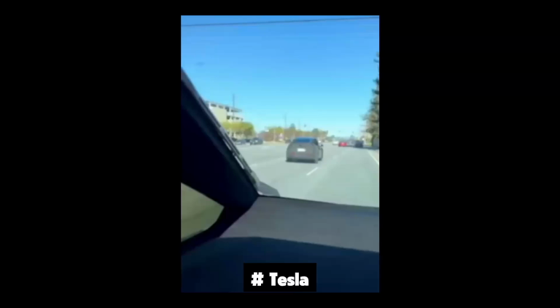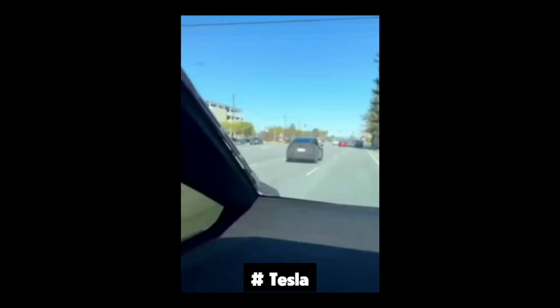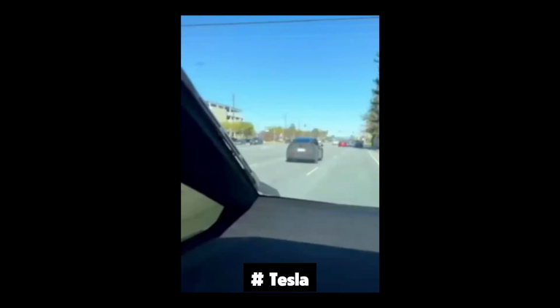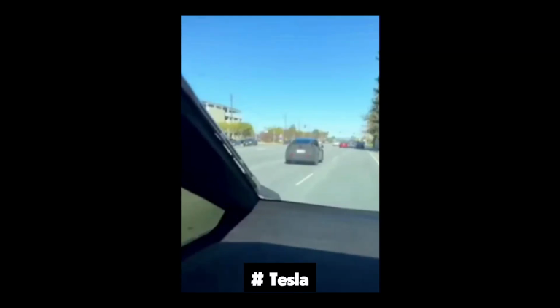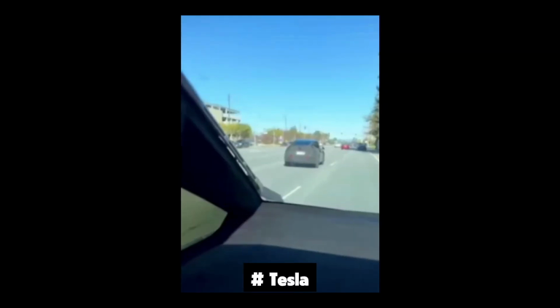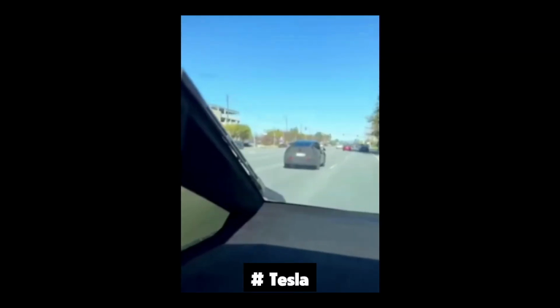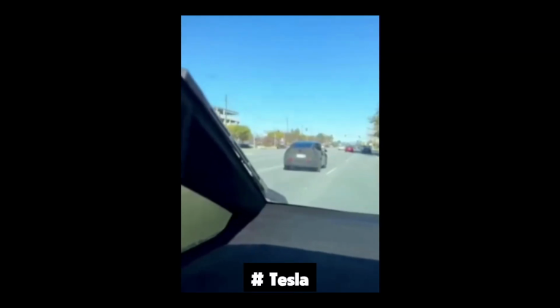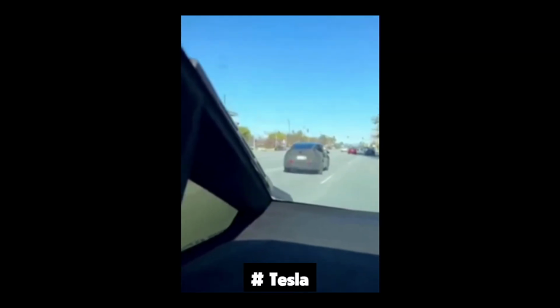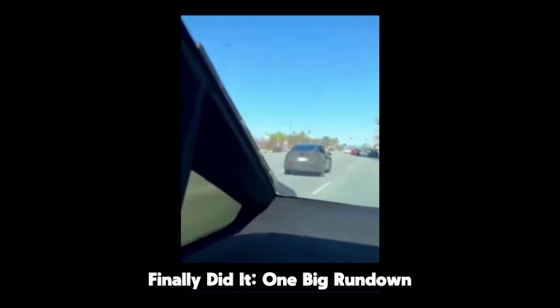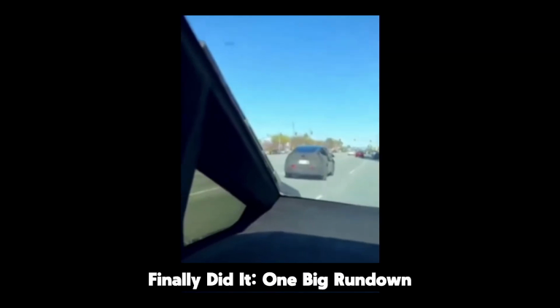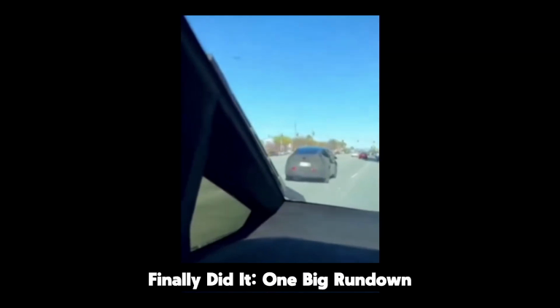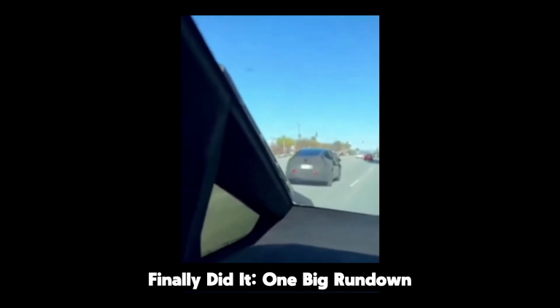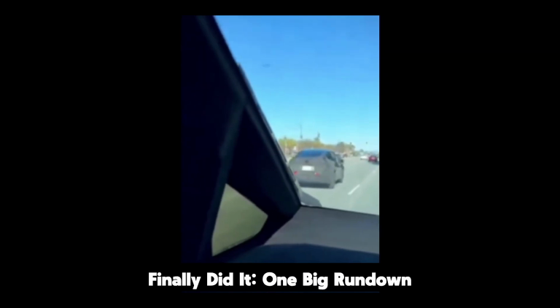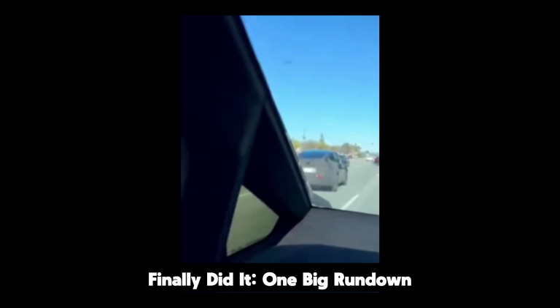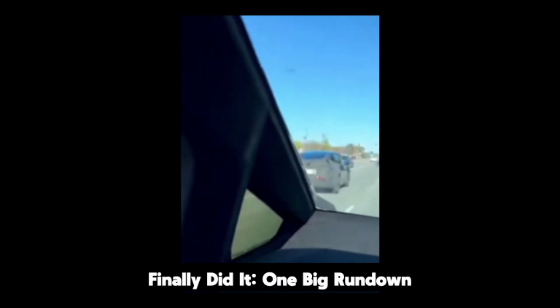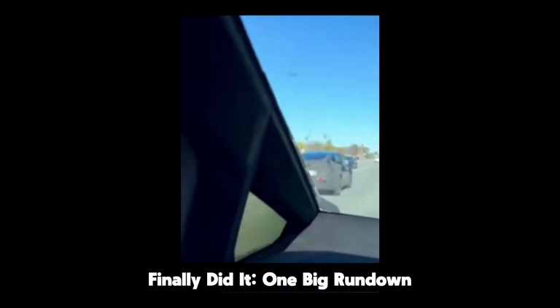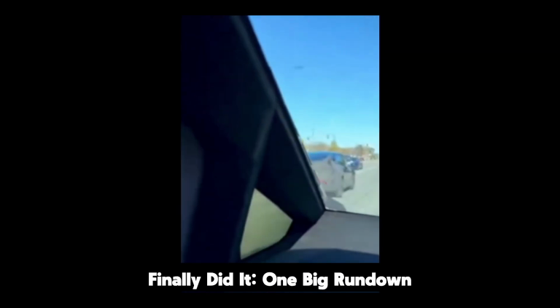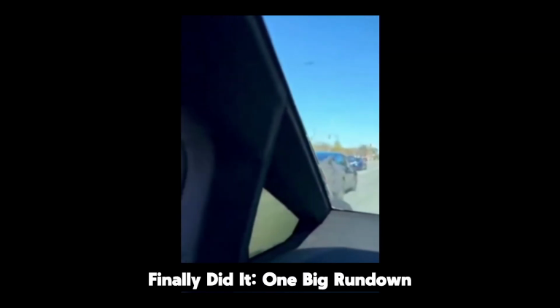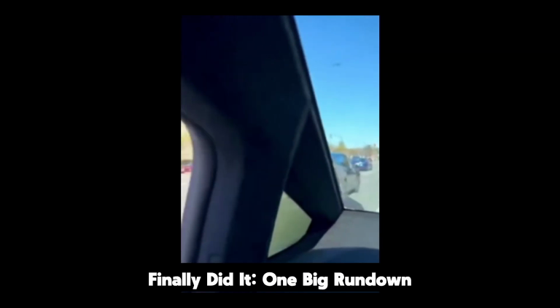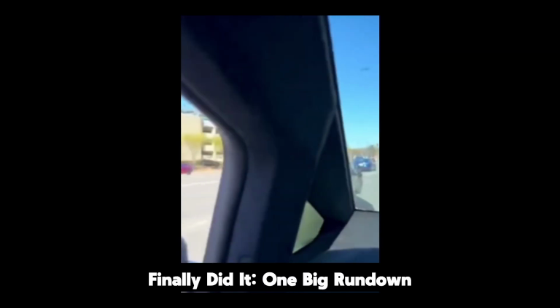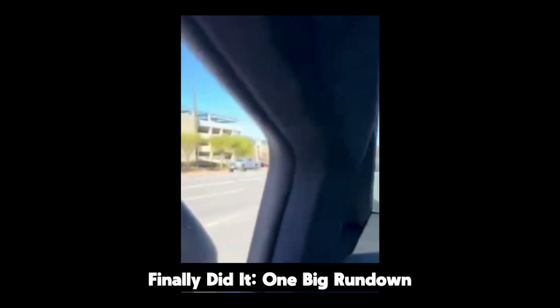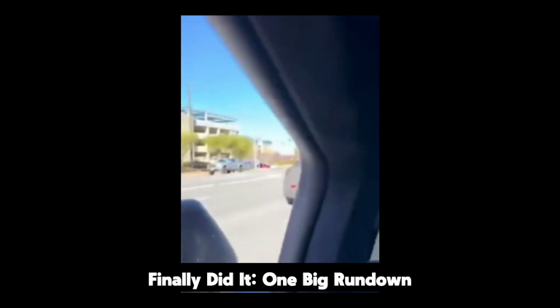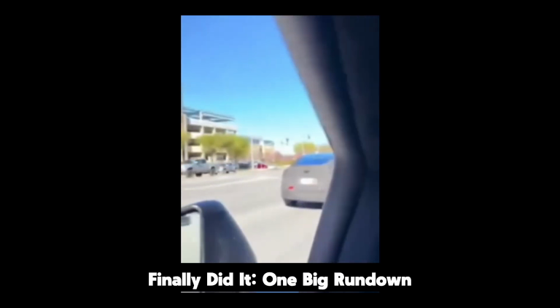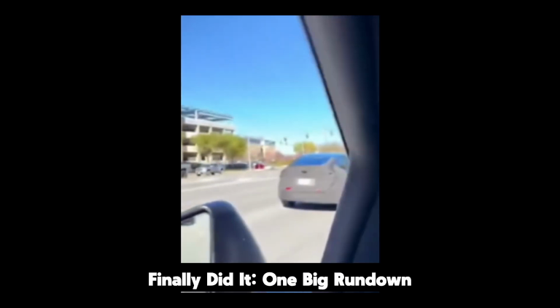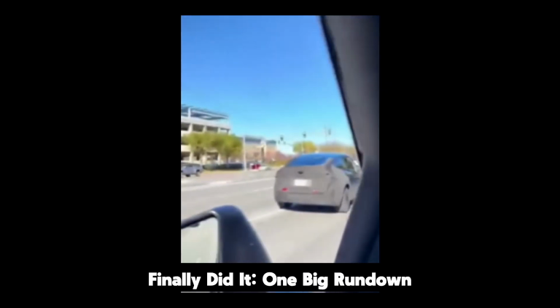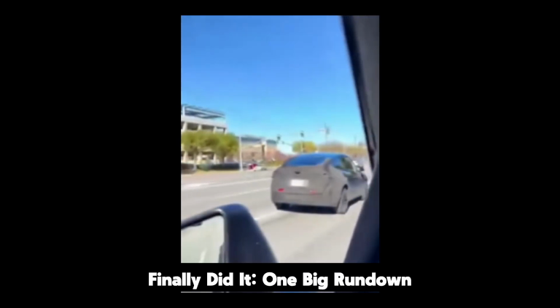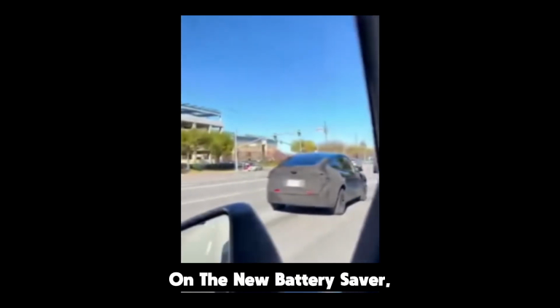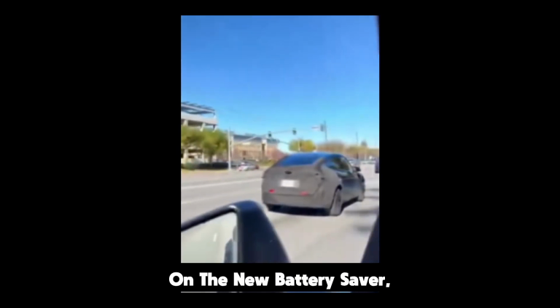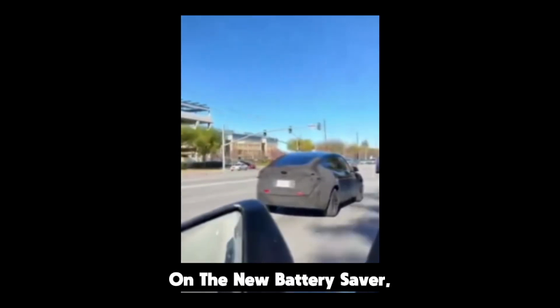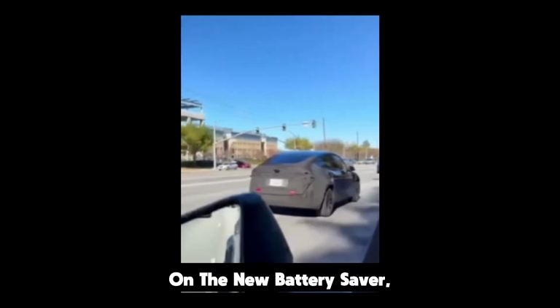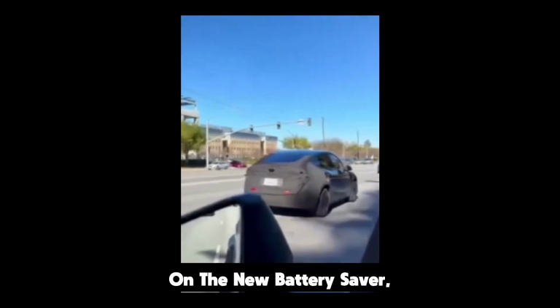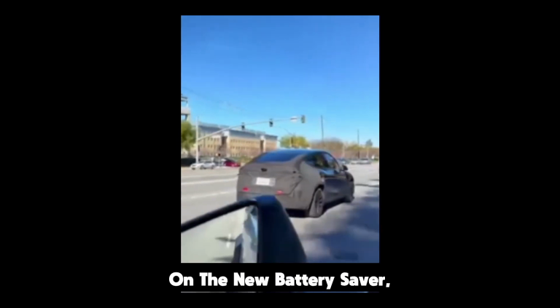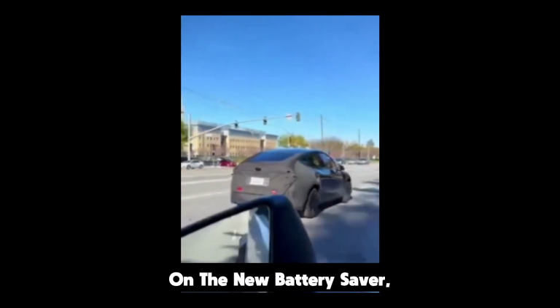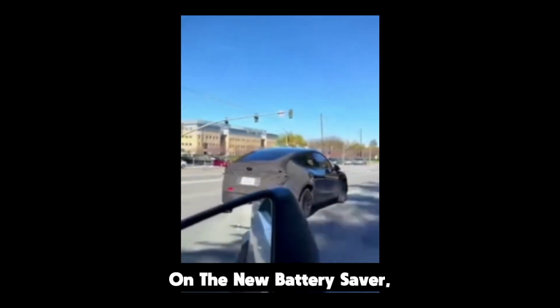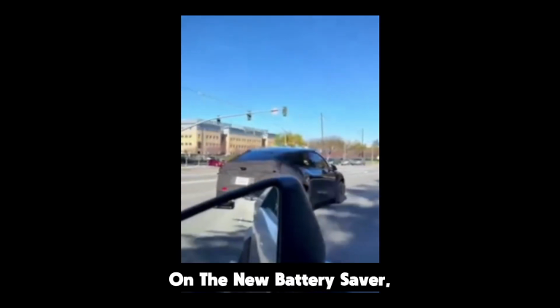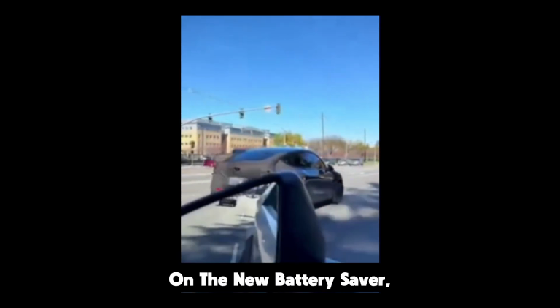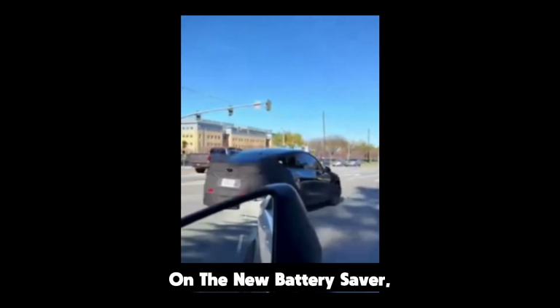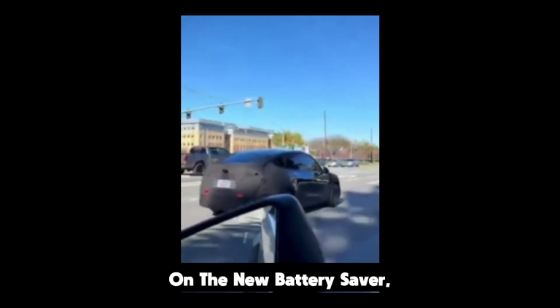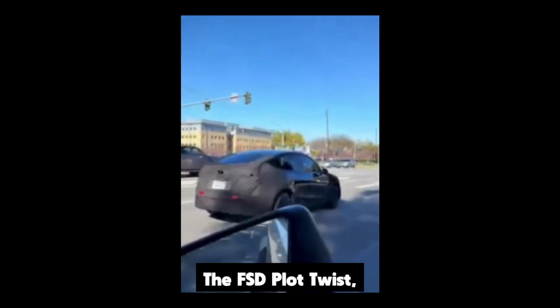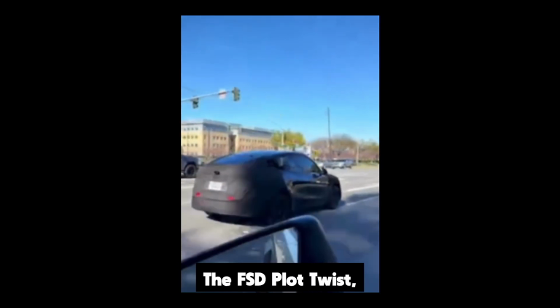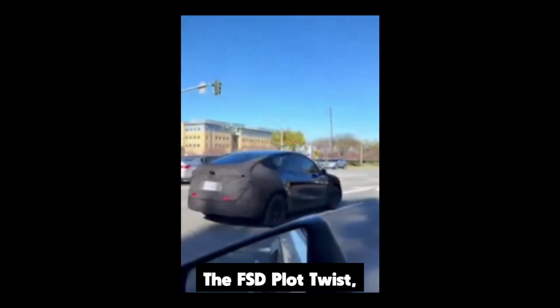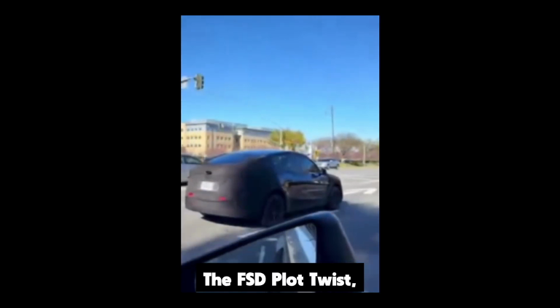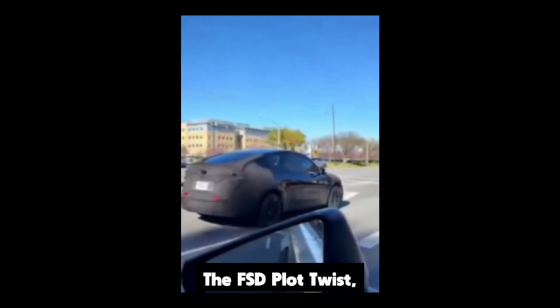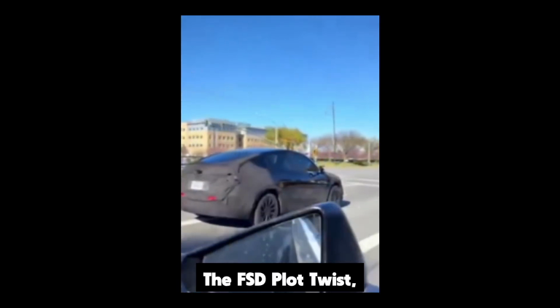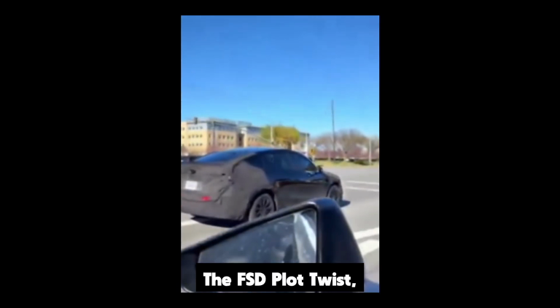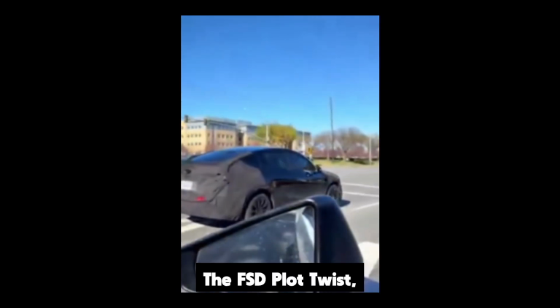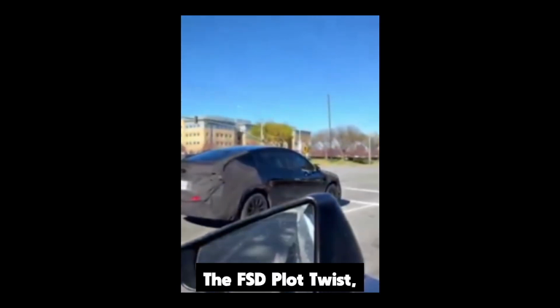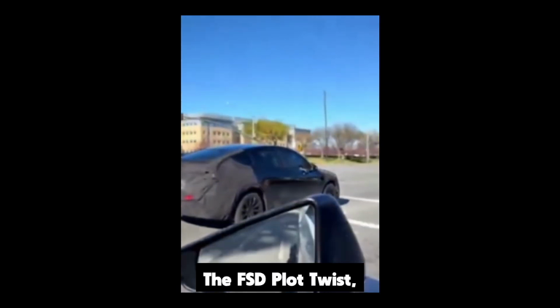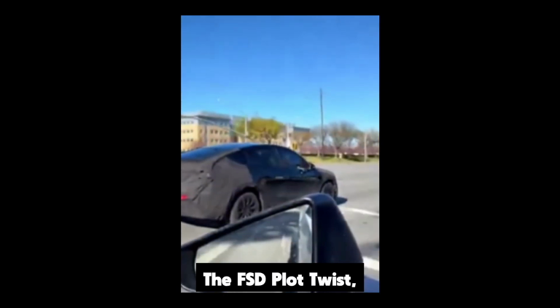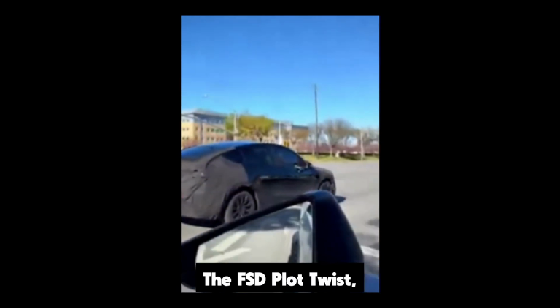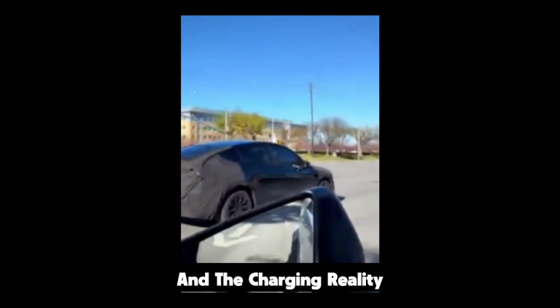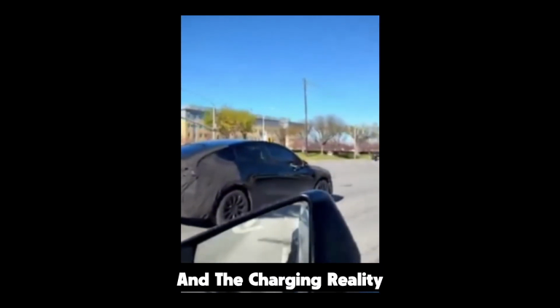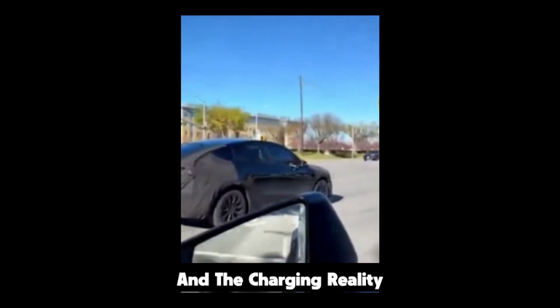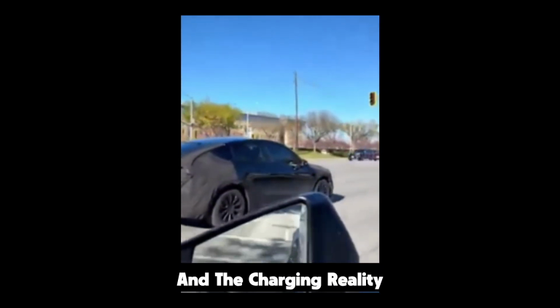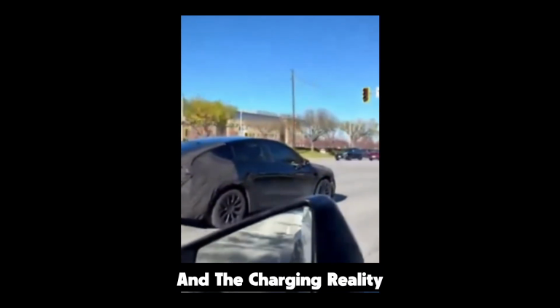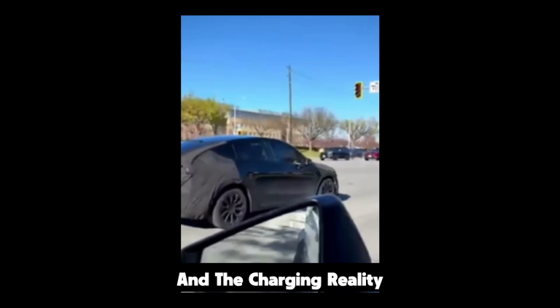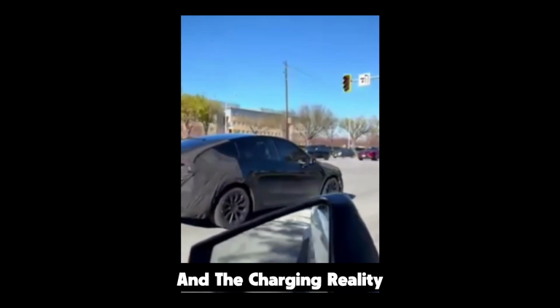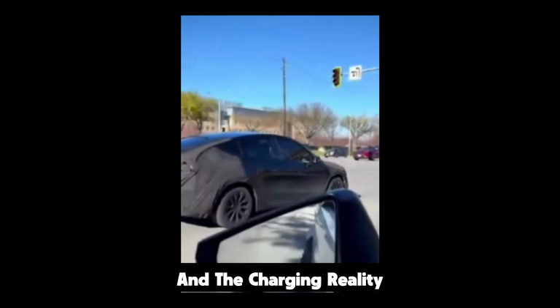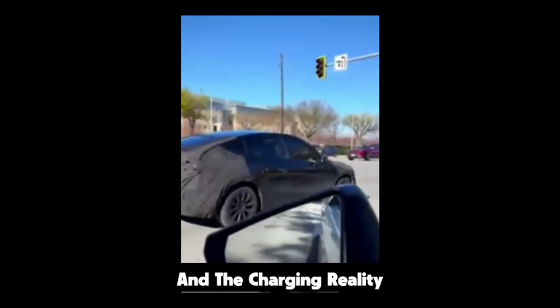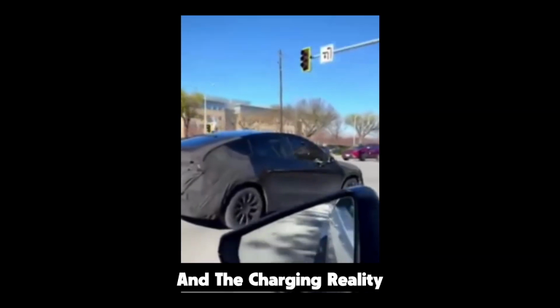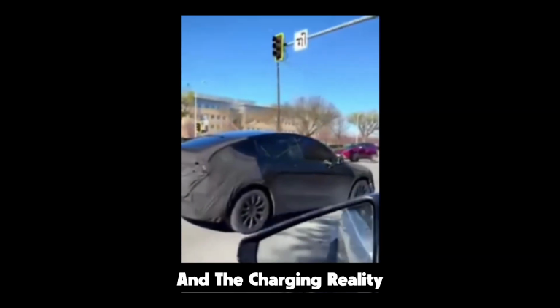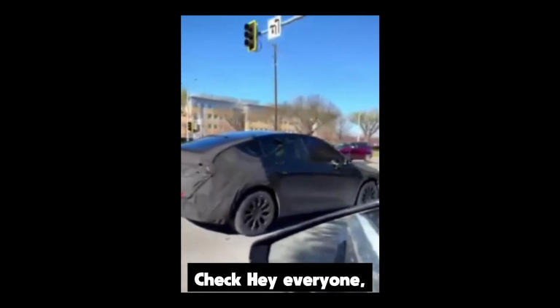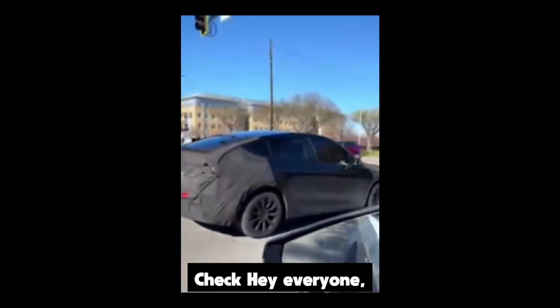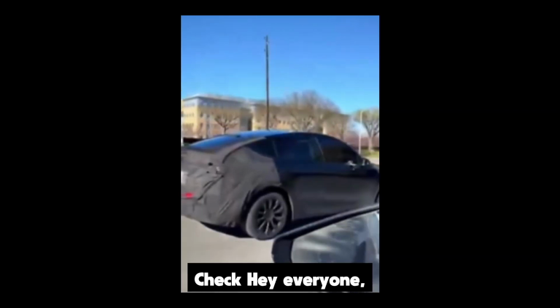Hashtag Tesla finally did it. One big rundown on the new battery saver, the FSD plot twist, and the charging reality check.